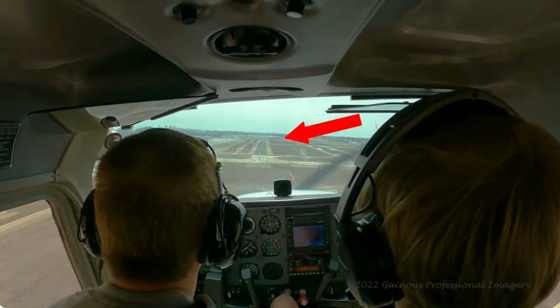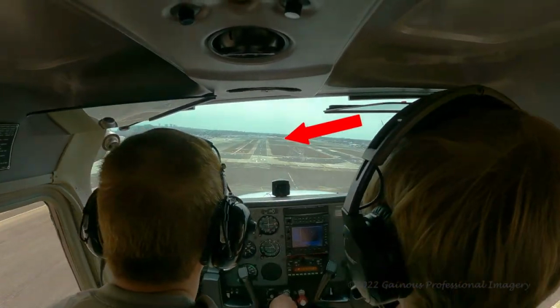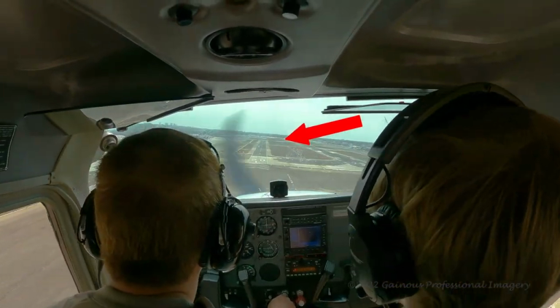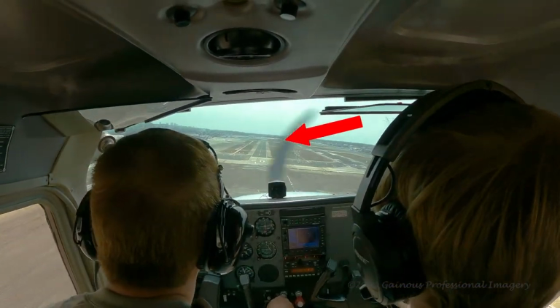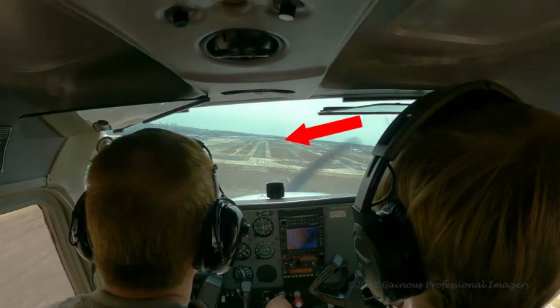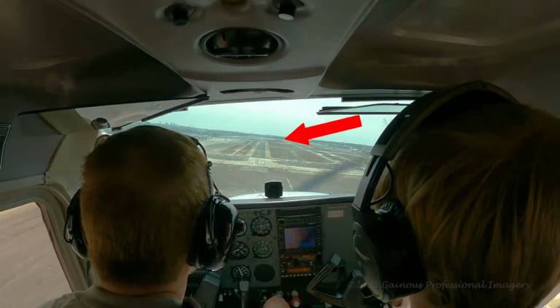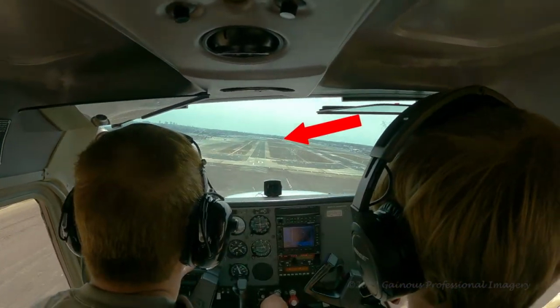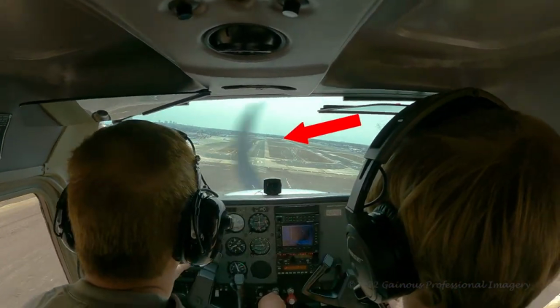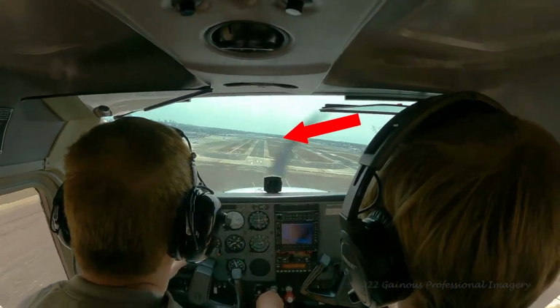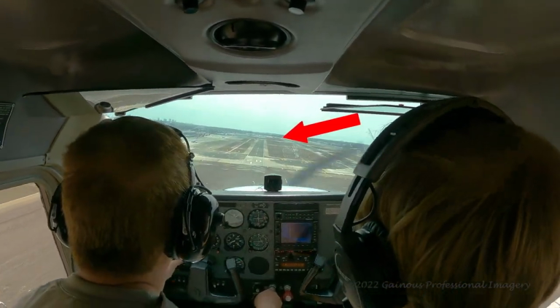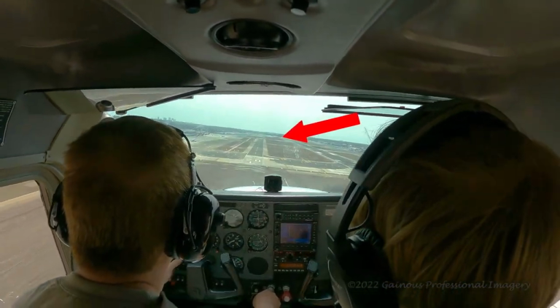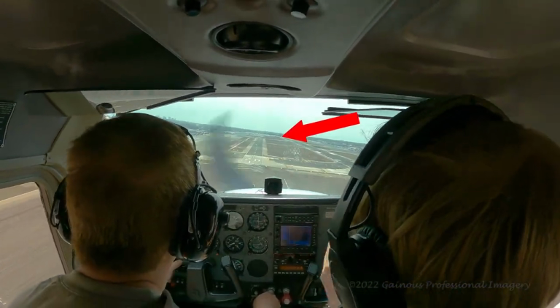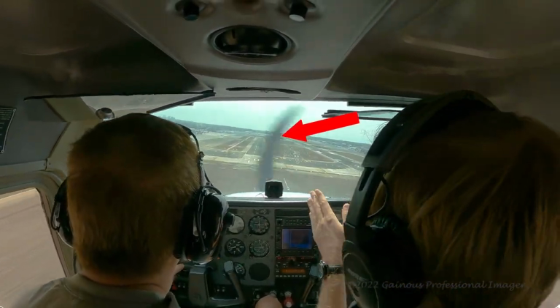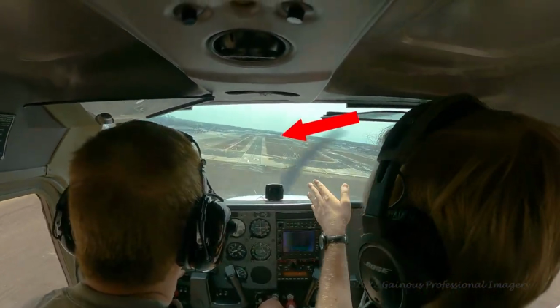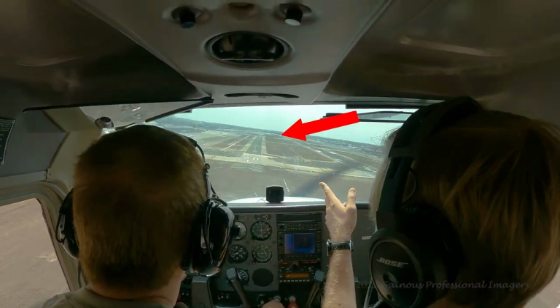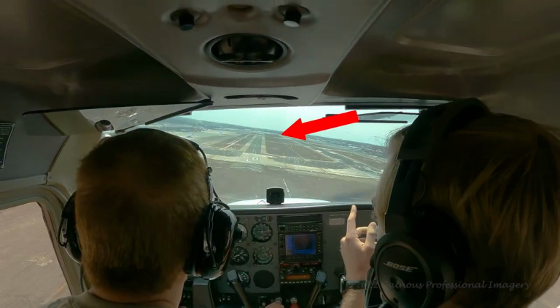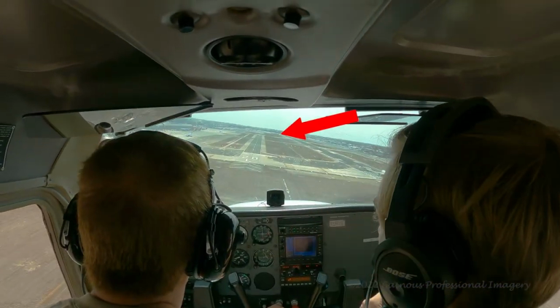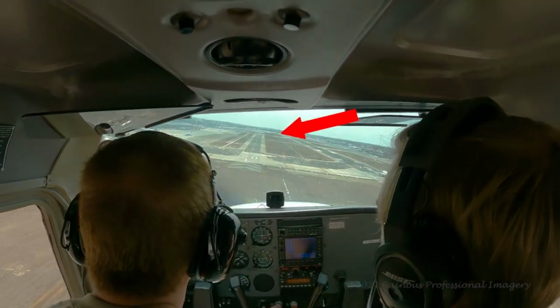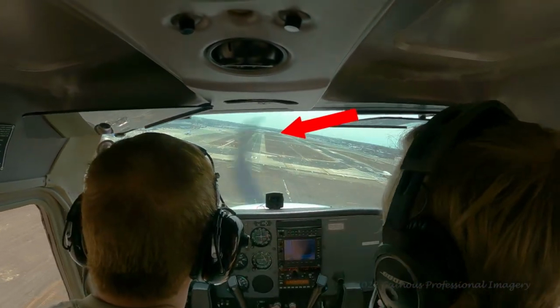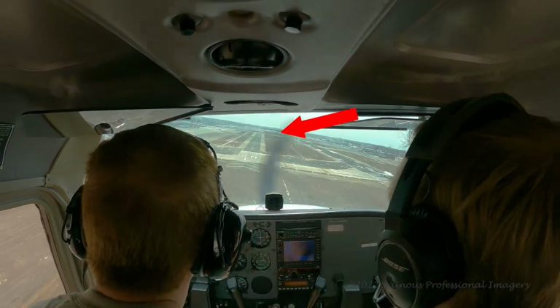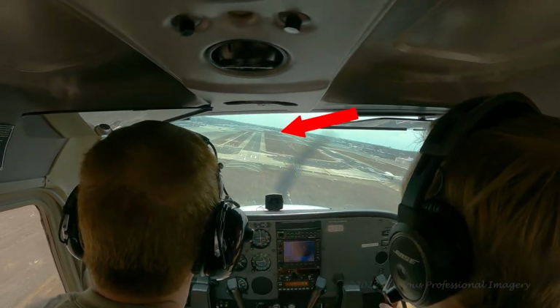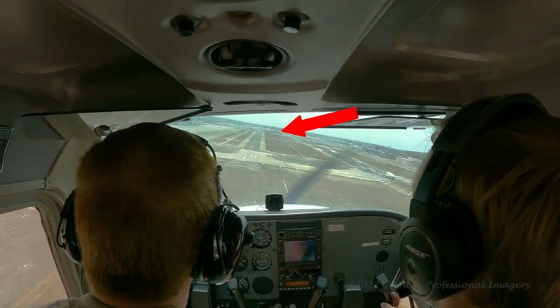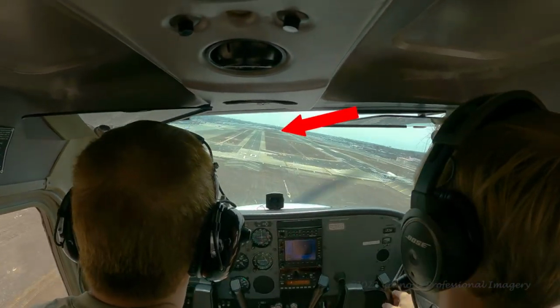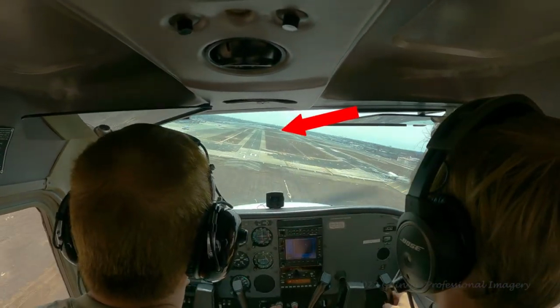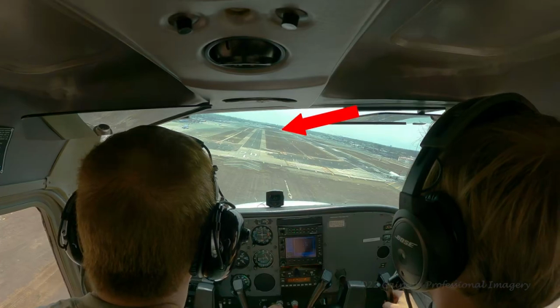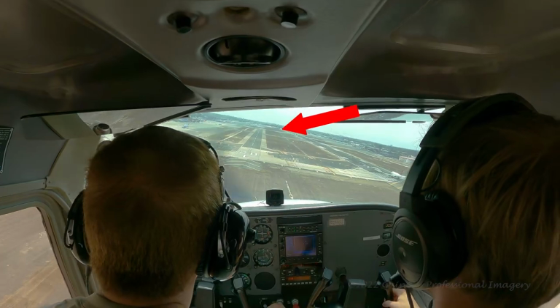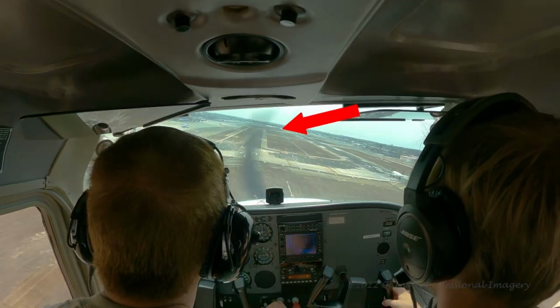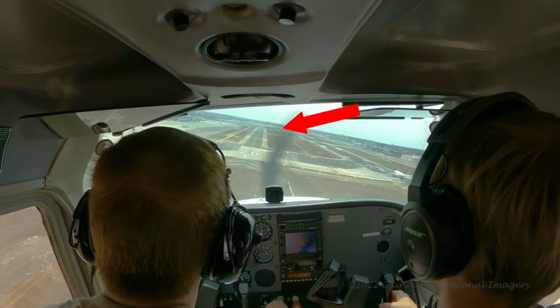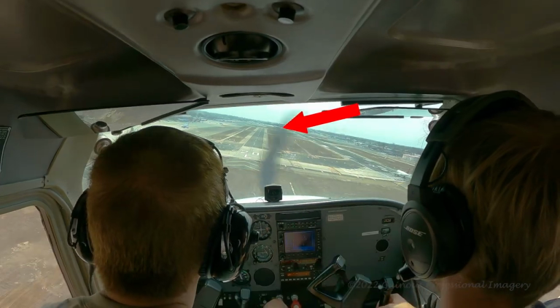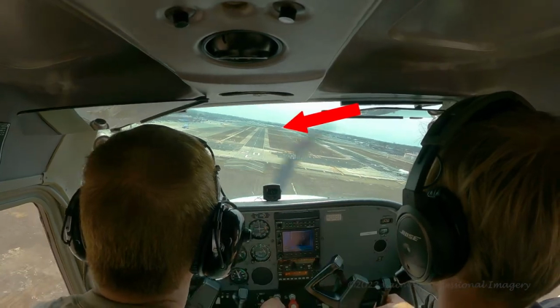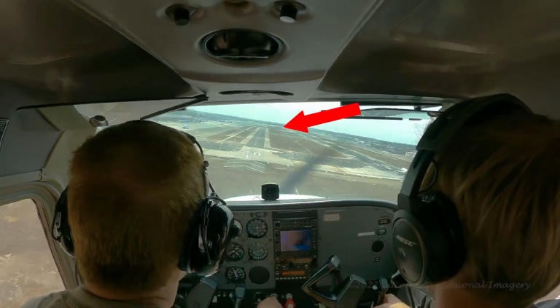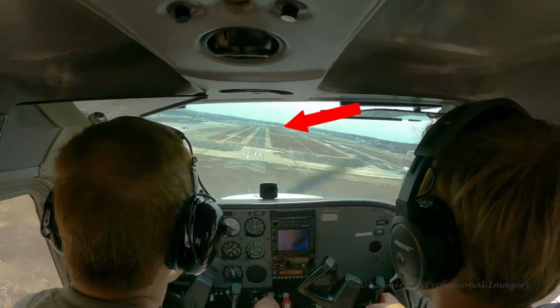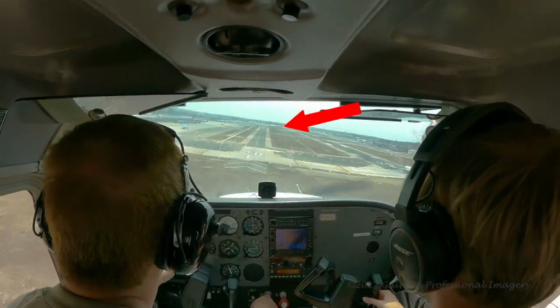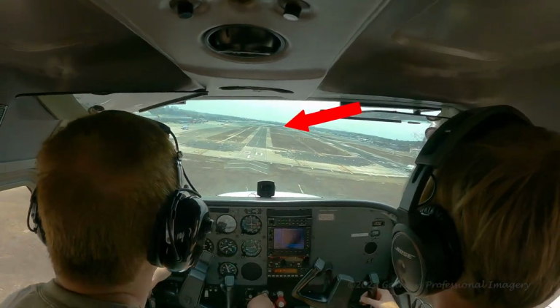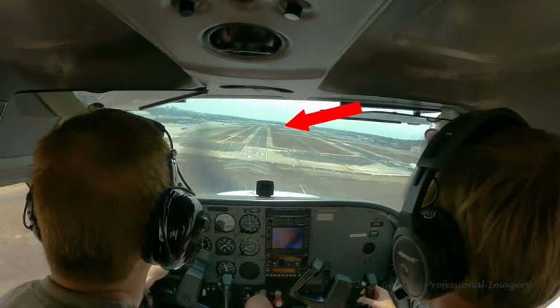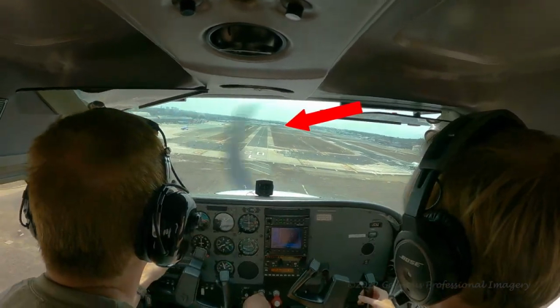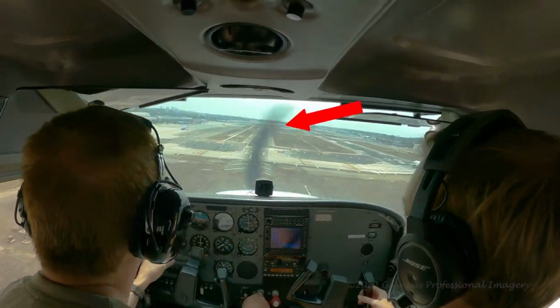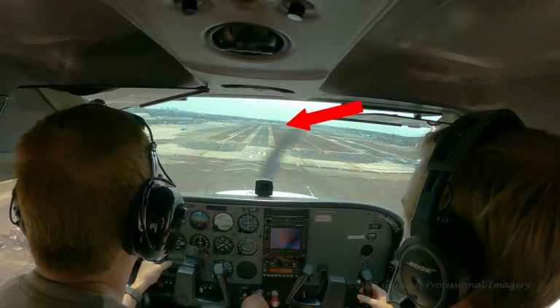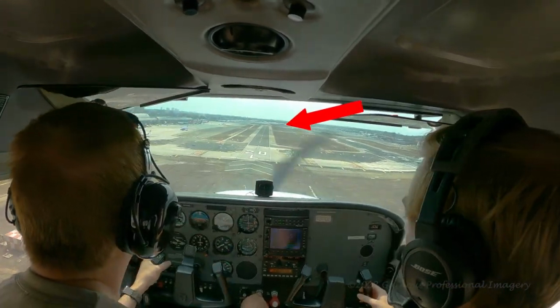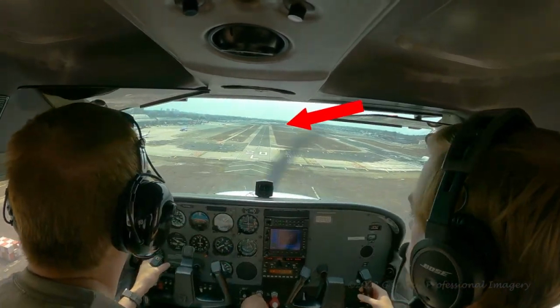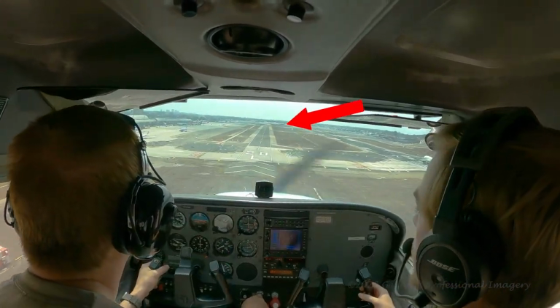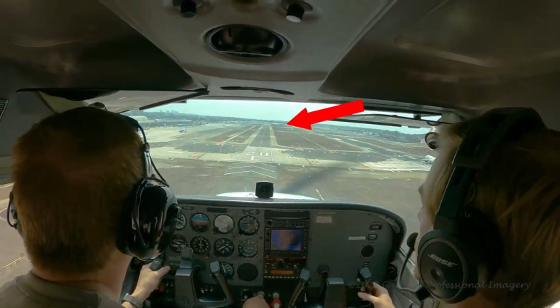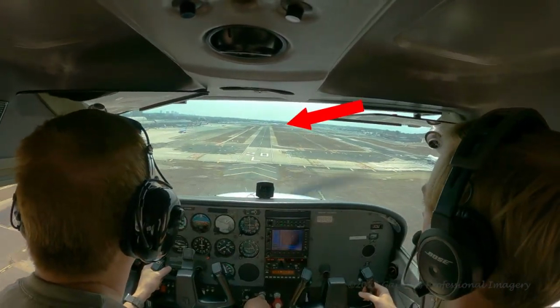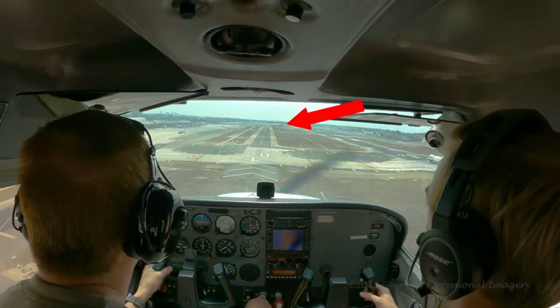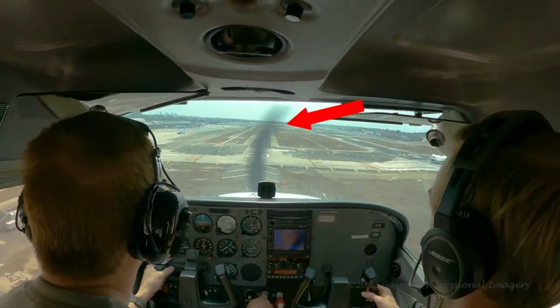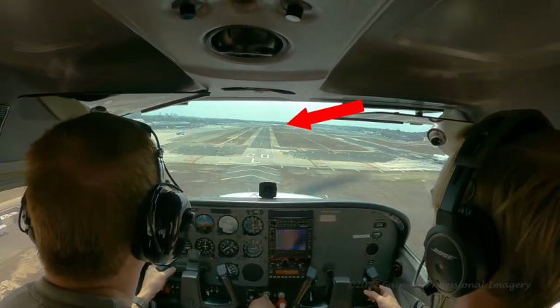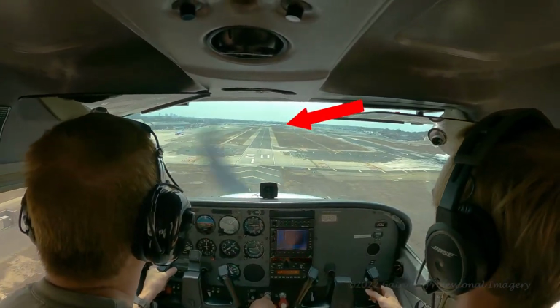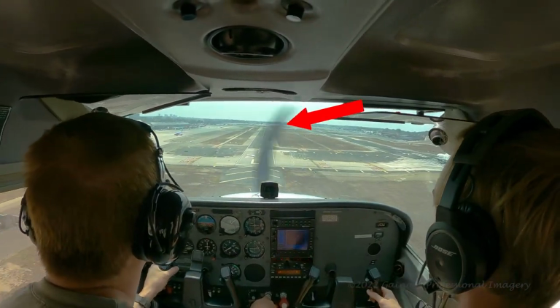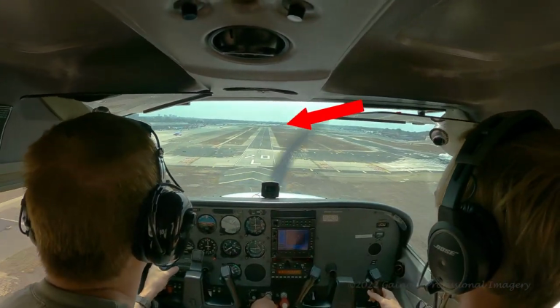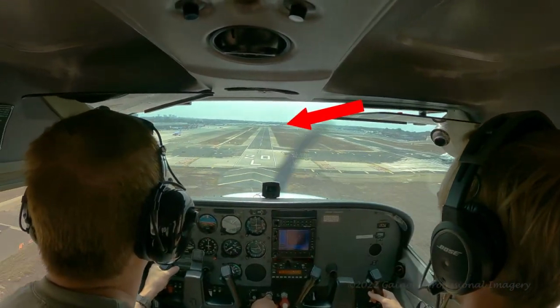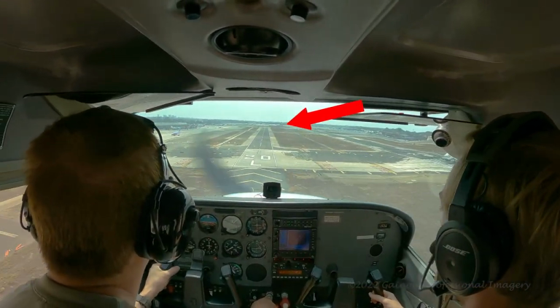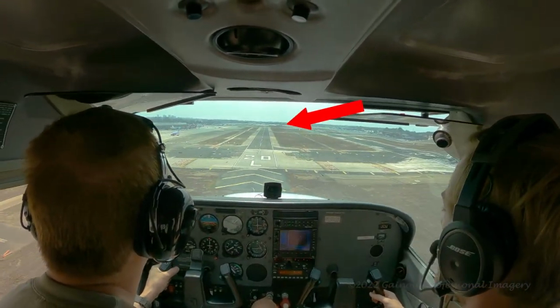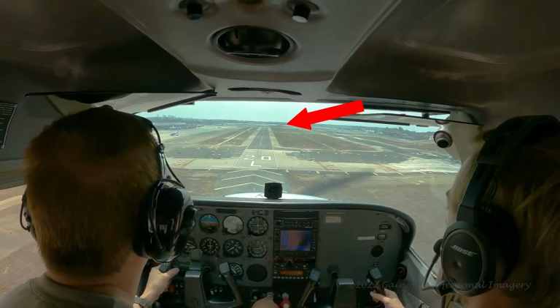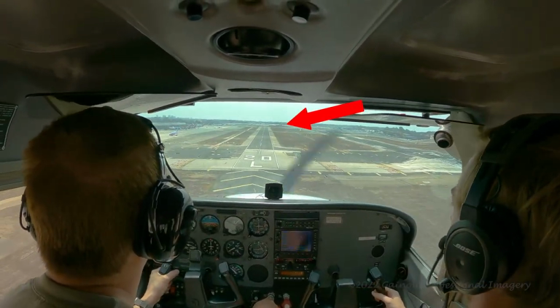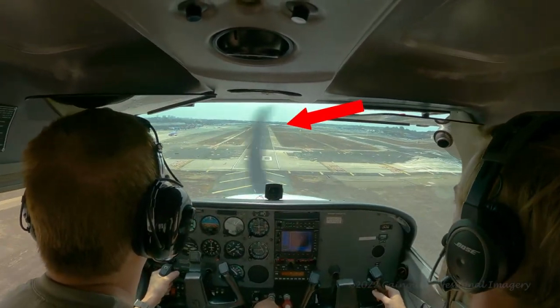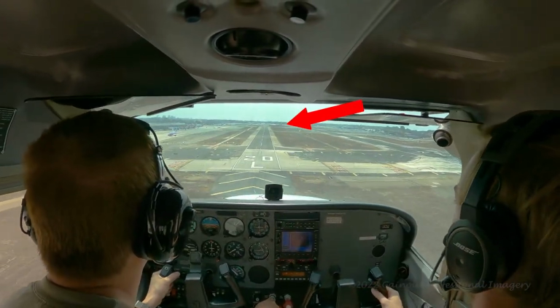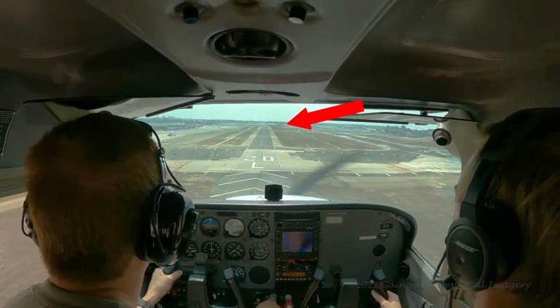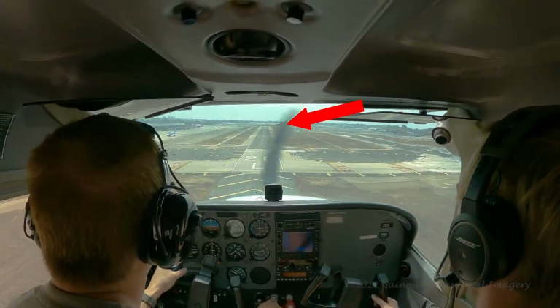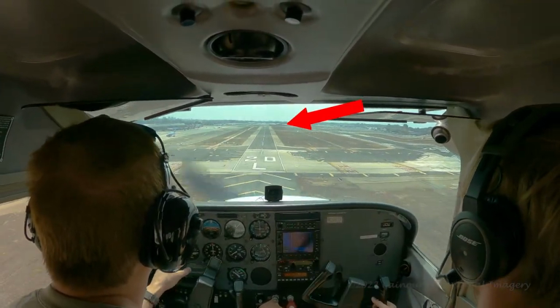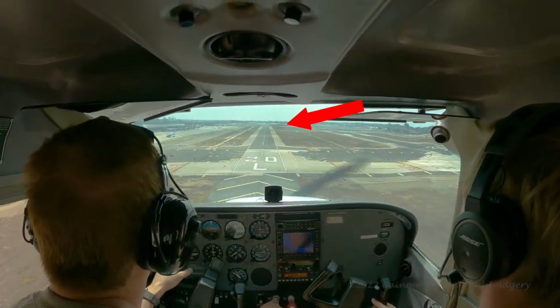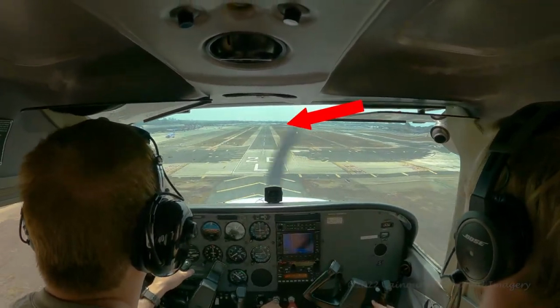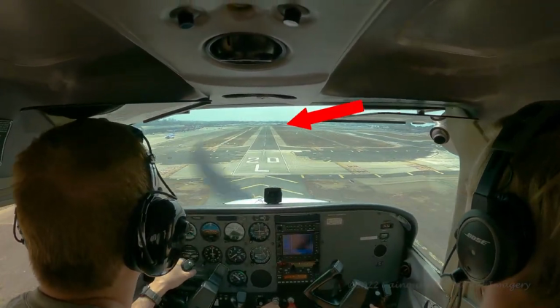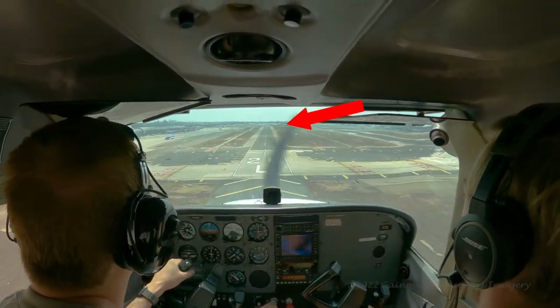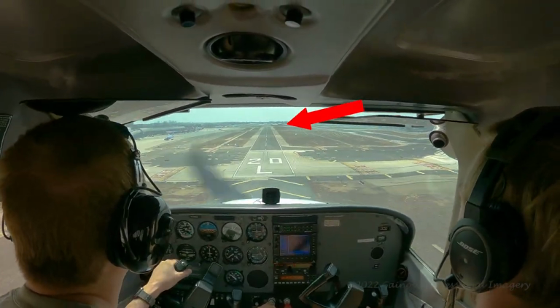That was like turbulence — we've got this landing. Power idle. We have the runway made, let's get that energy out.